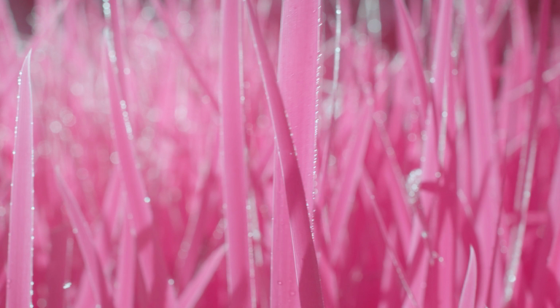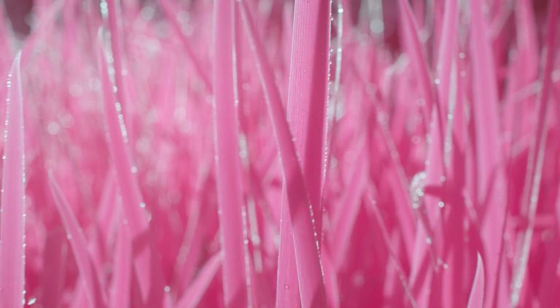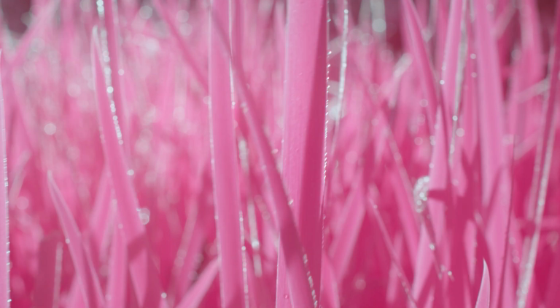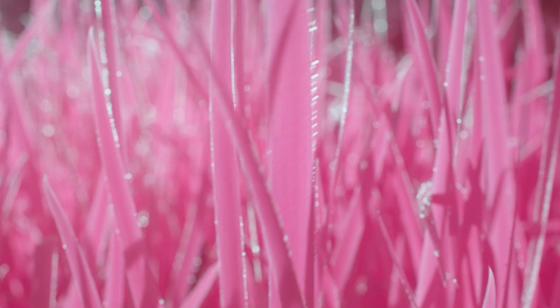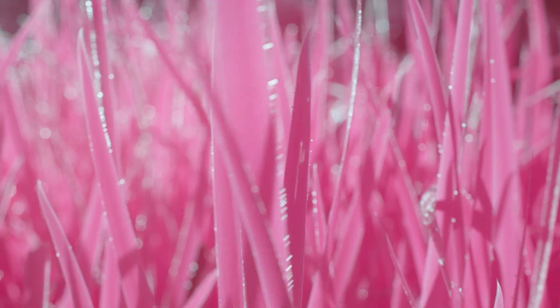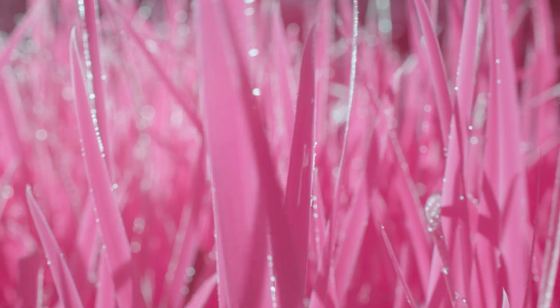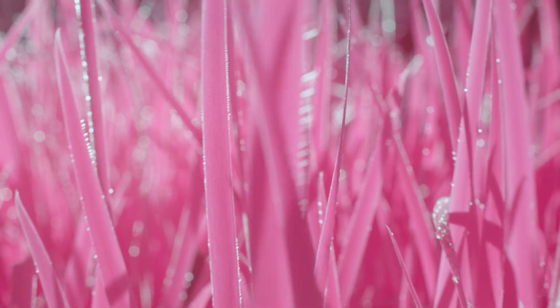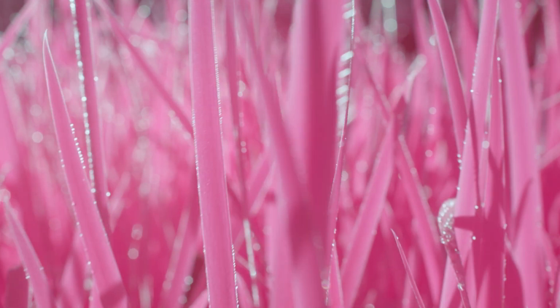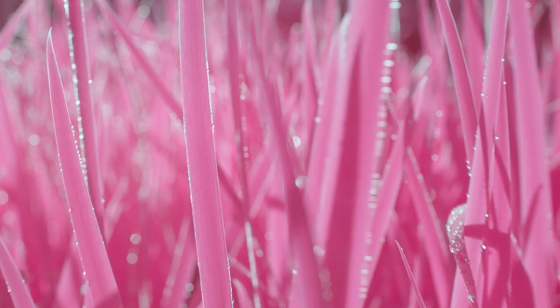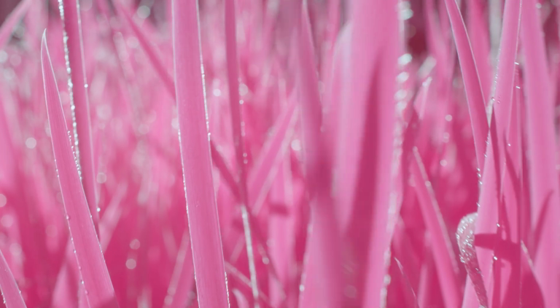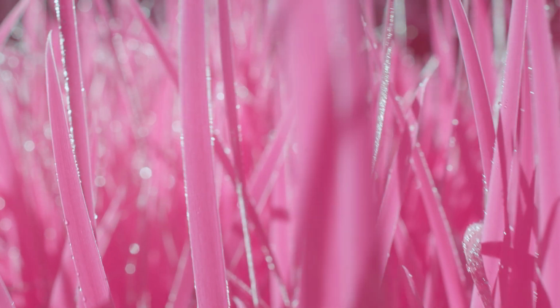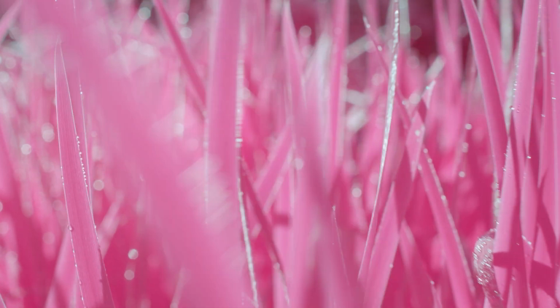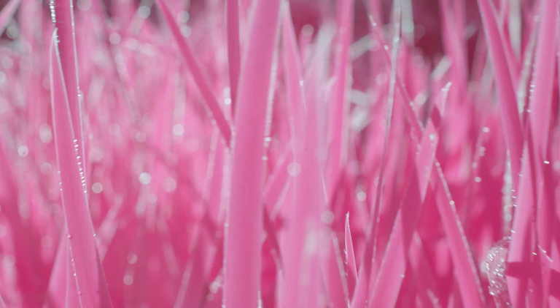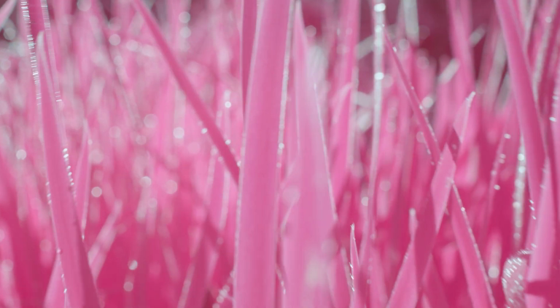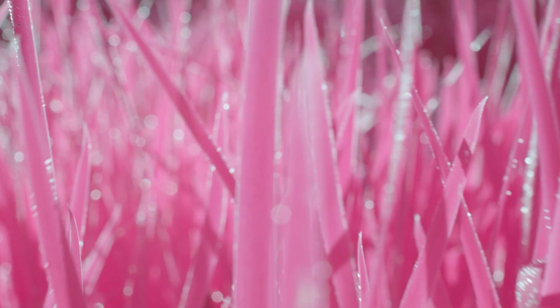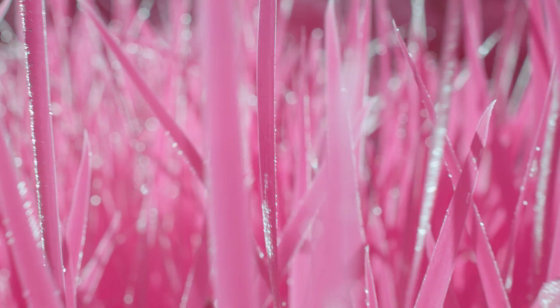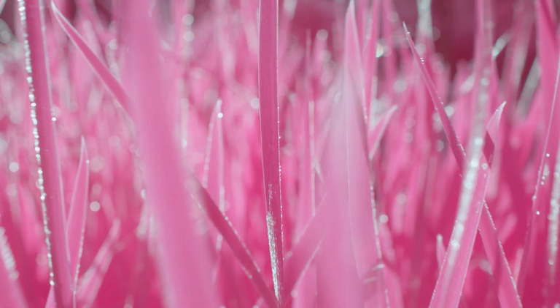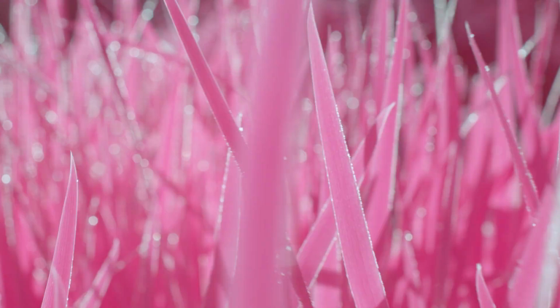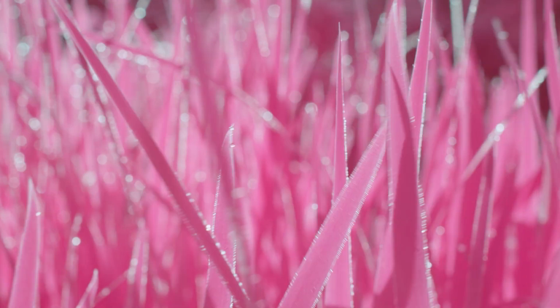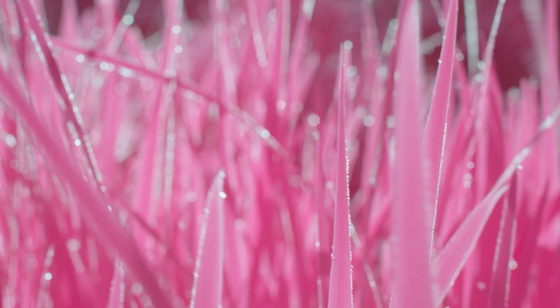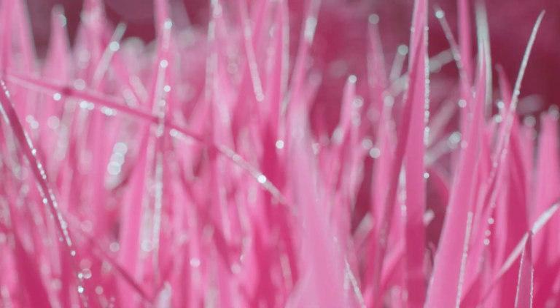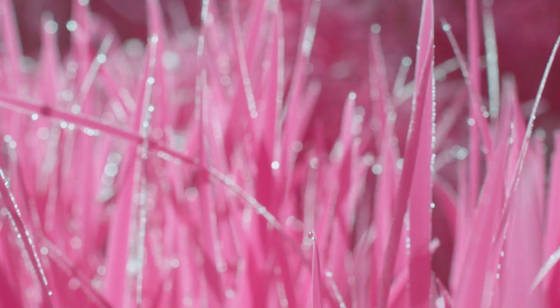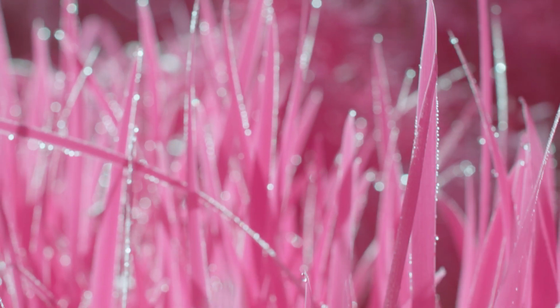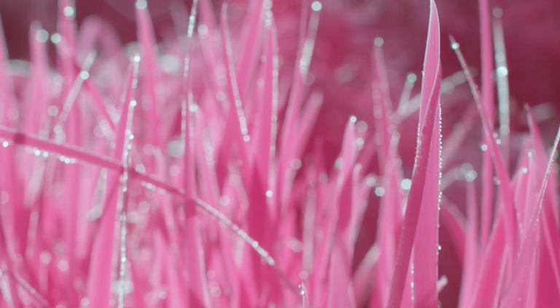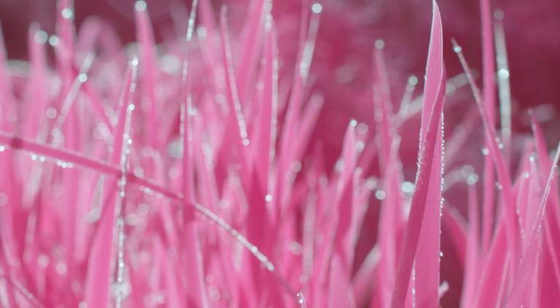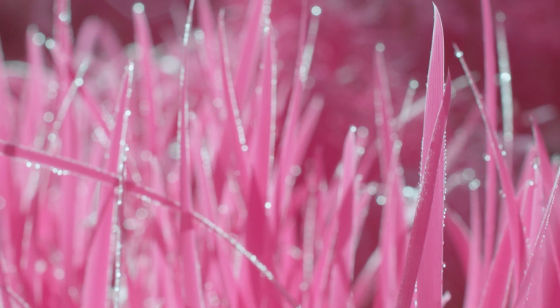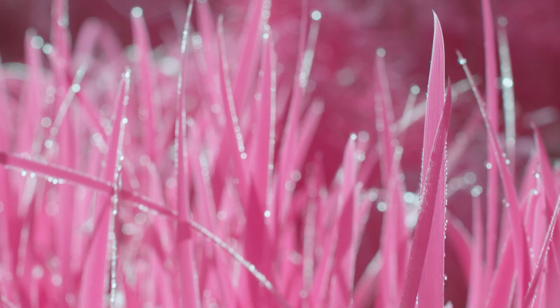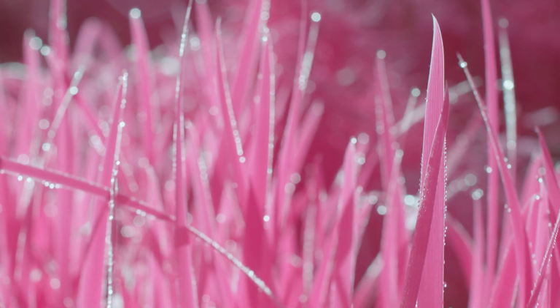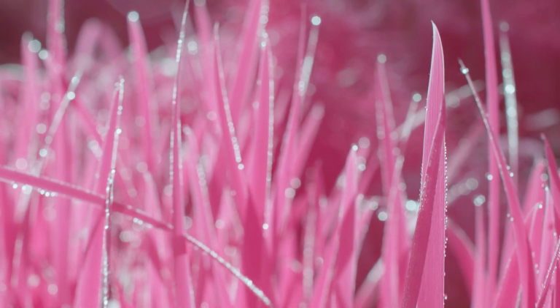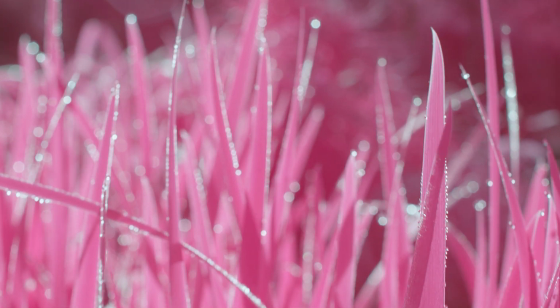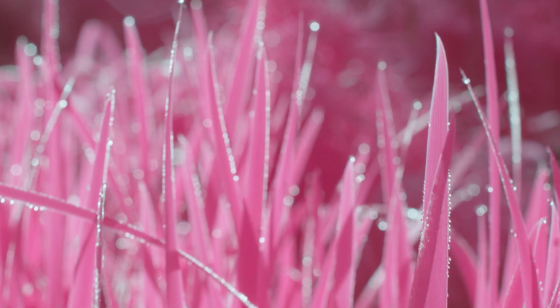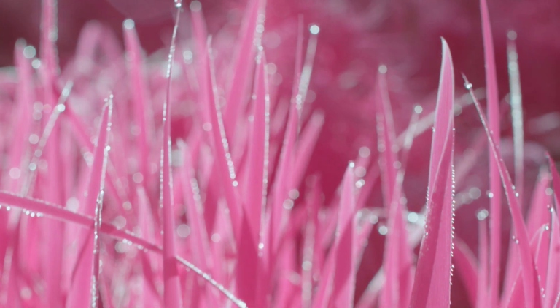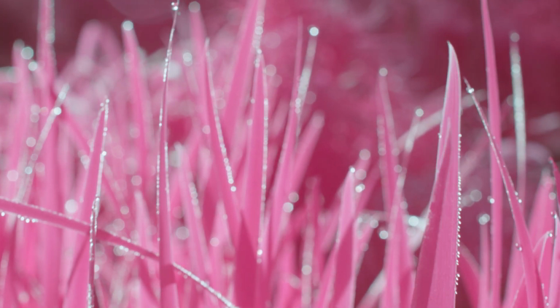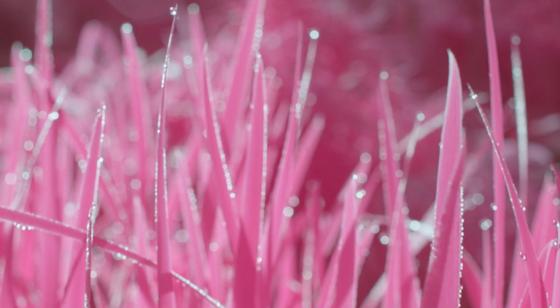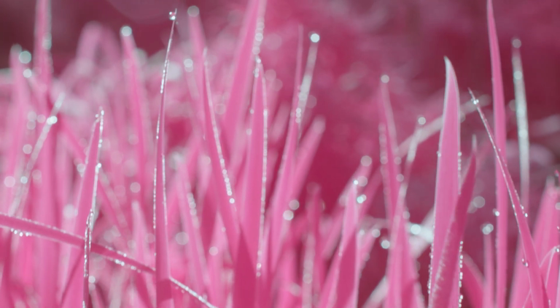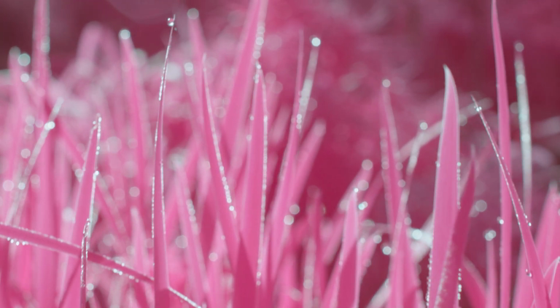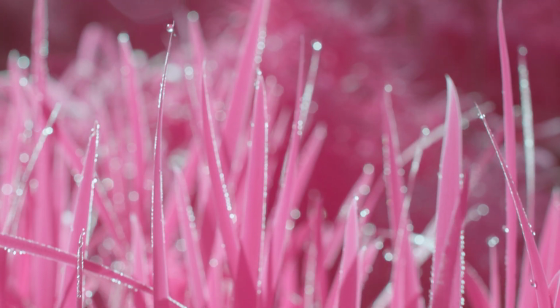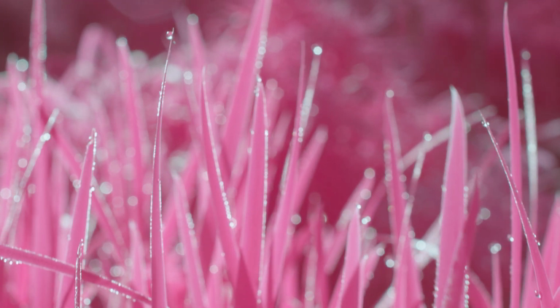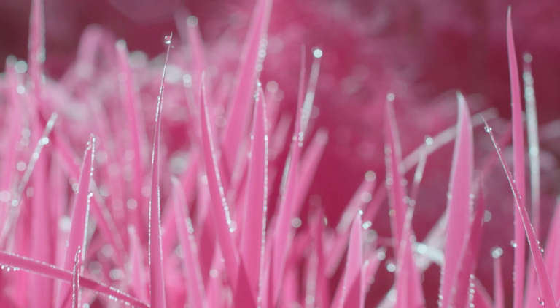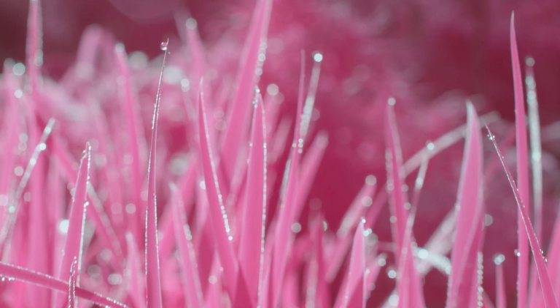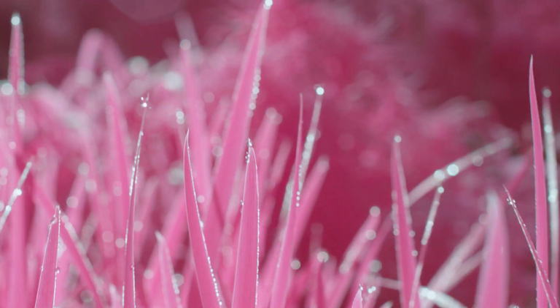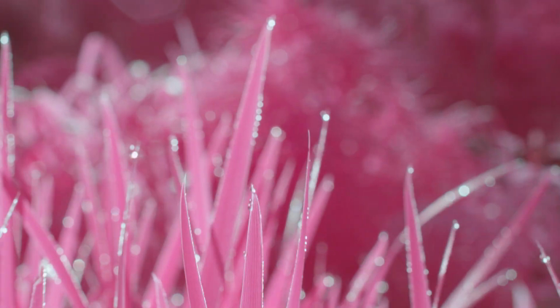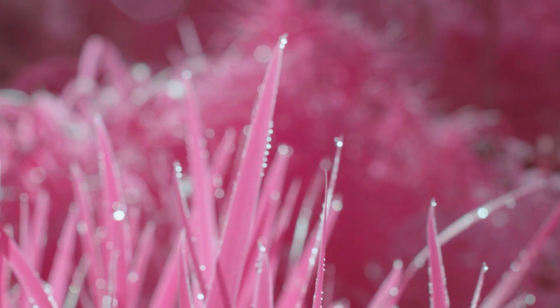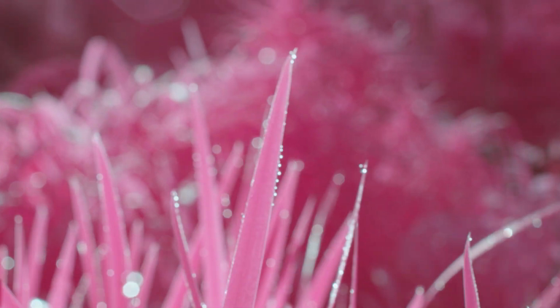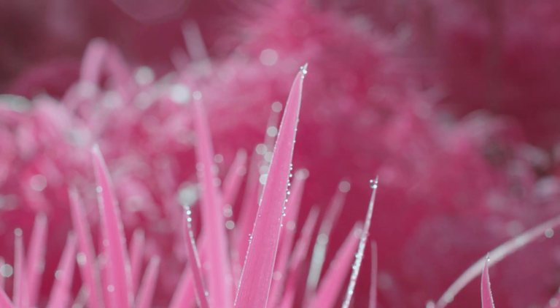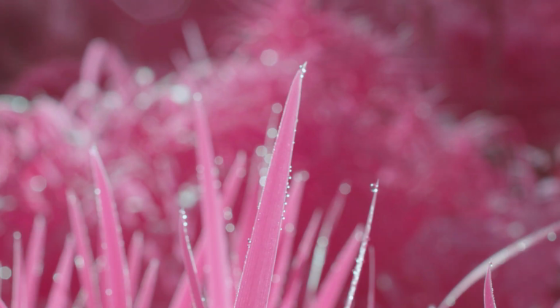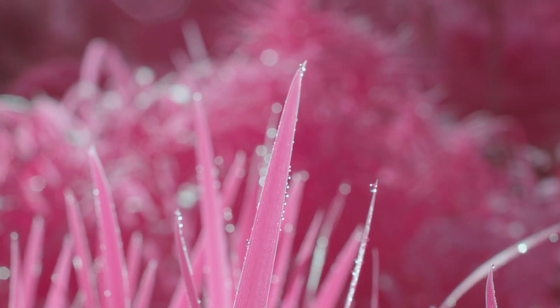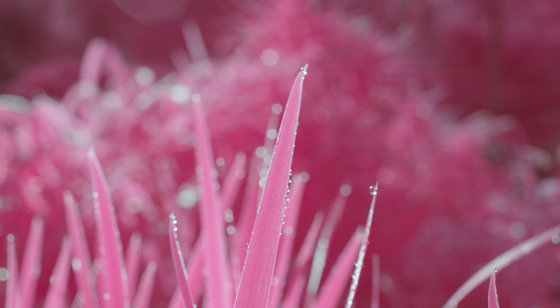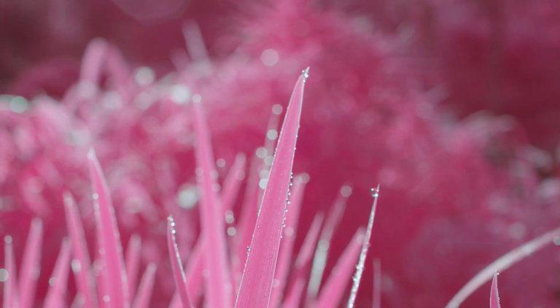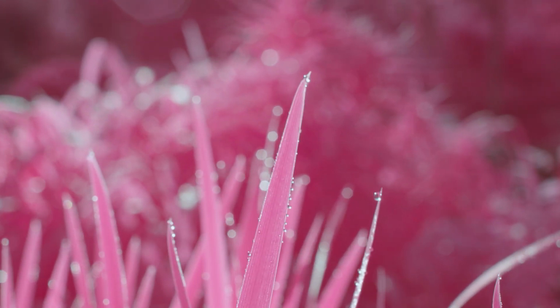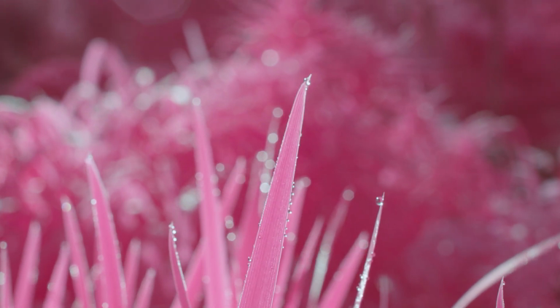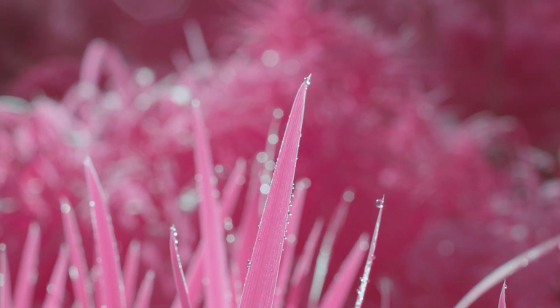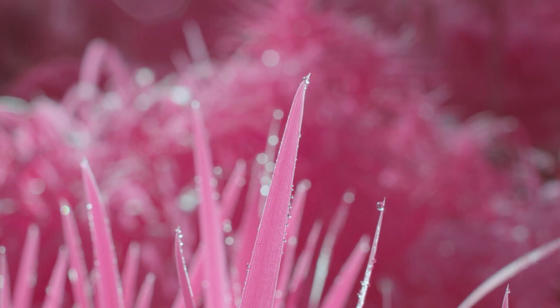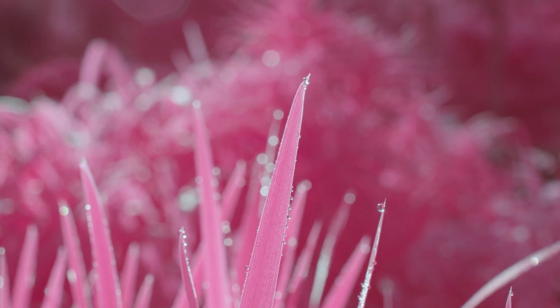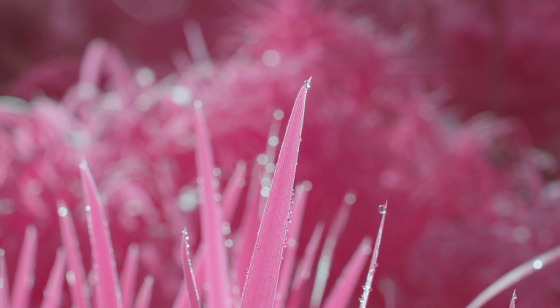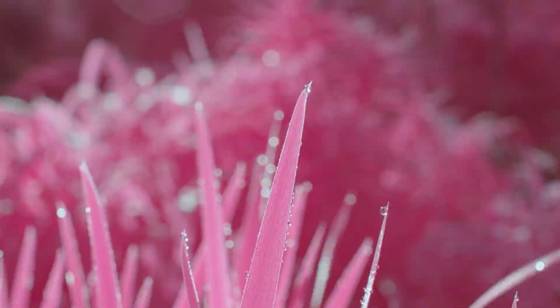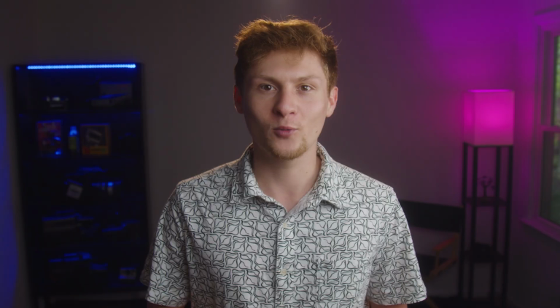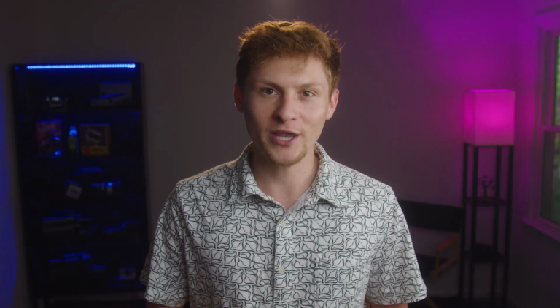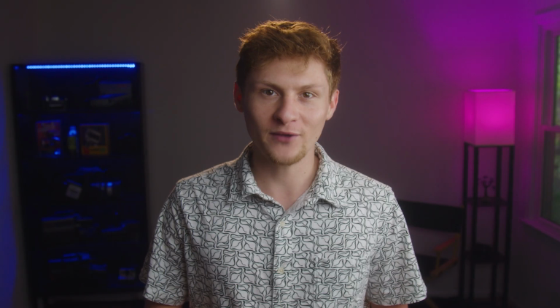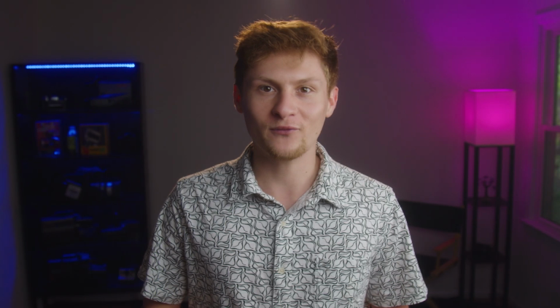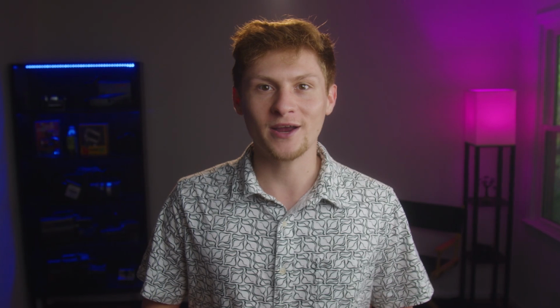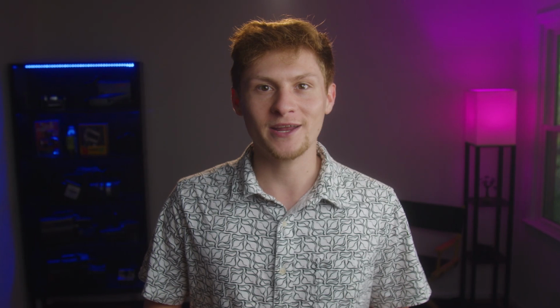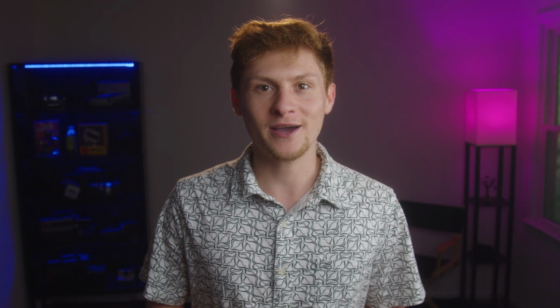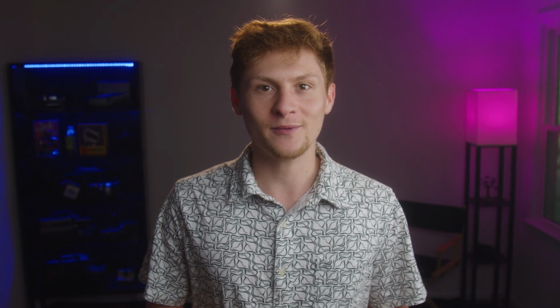What would the world look like if all the plants were made of cotton candy? With our newest infrared filter, we can find out.